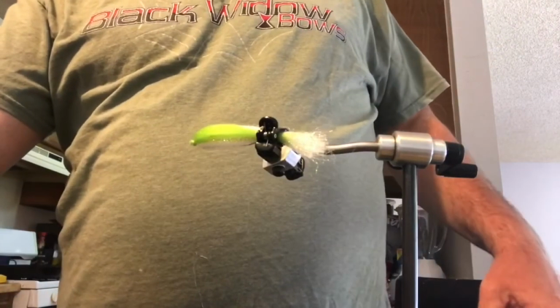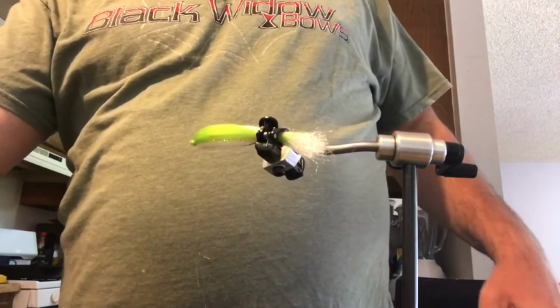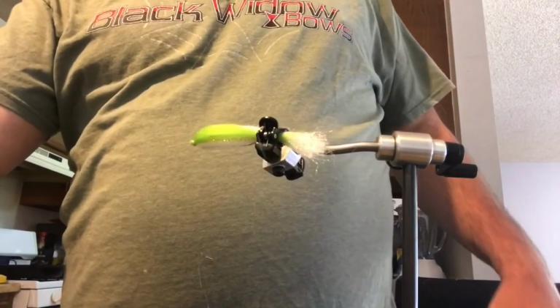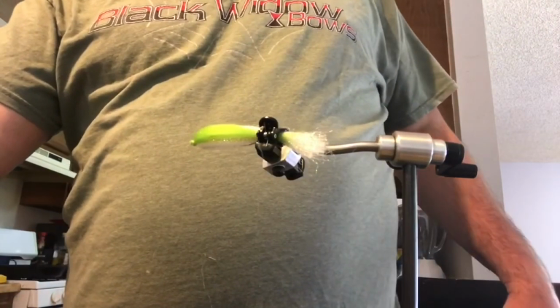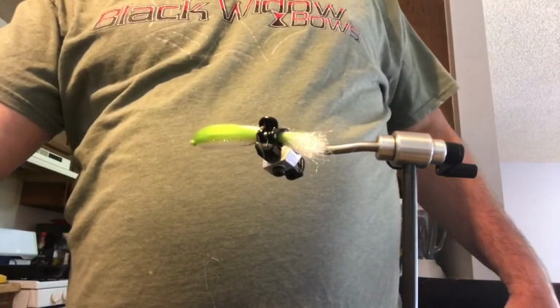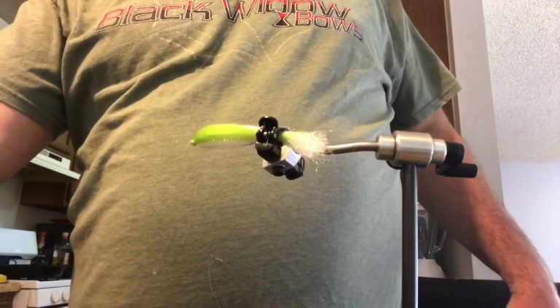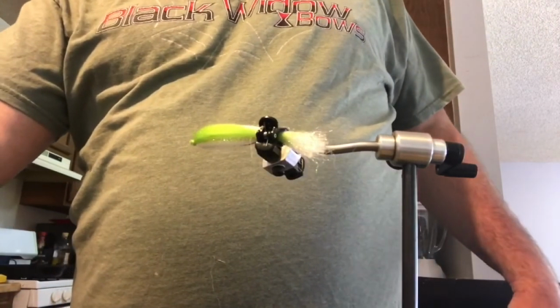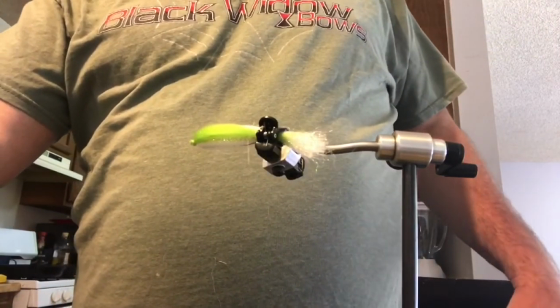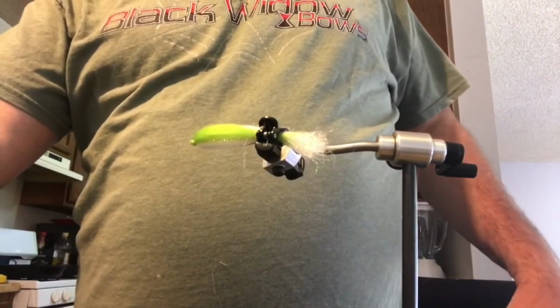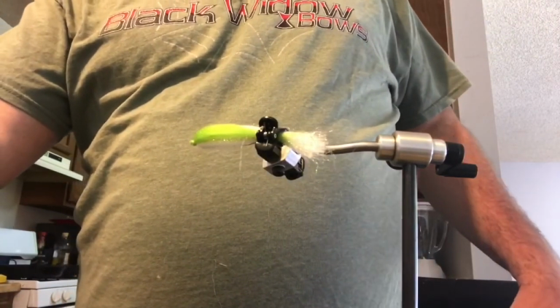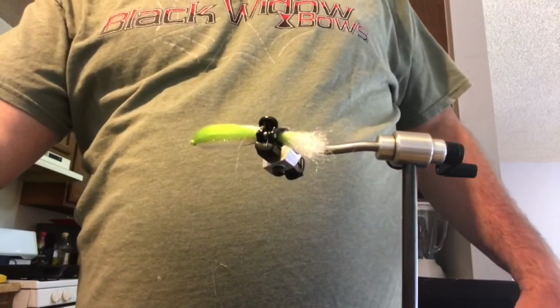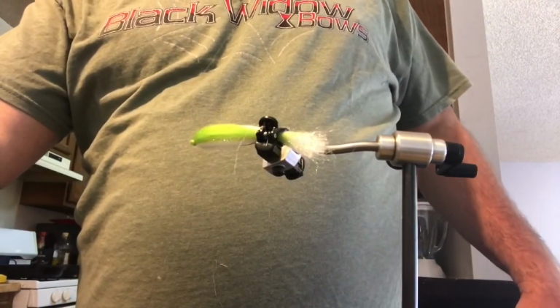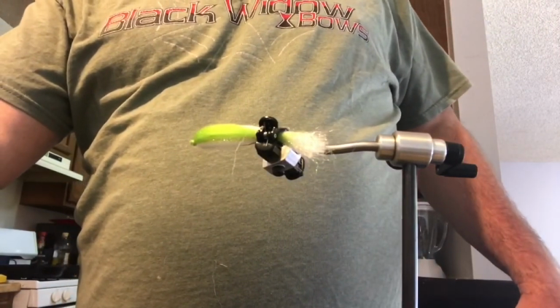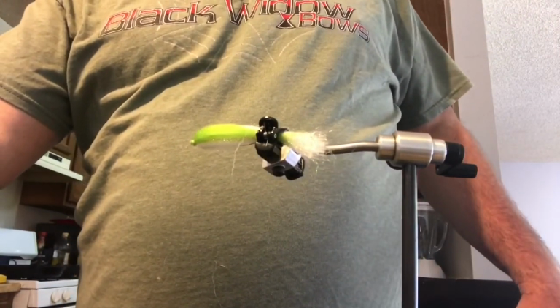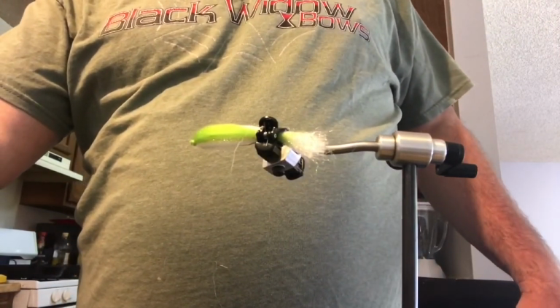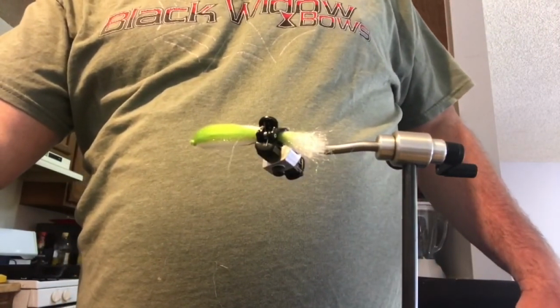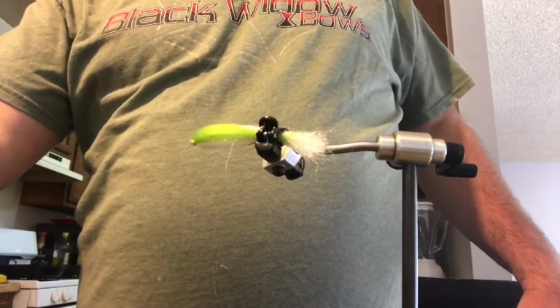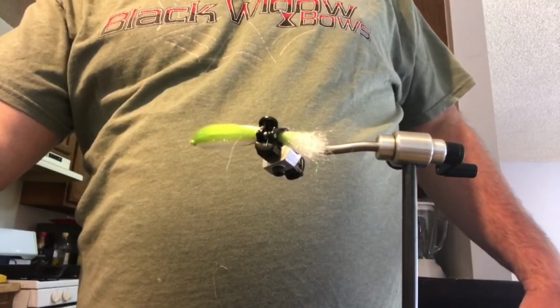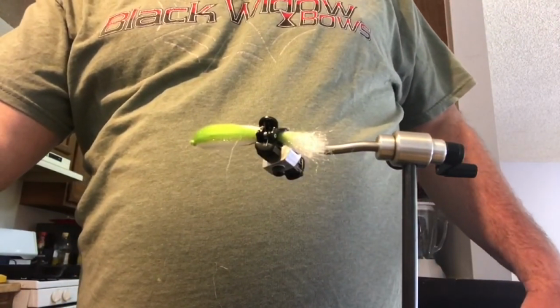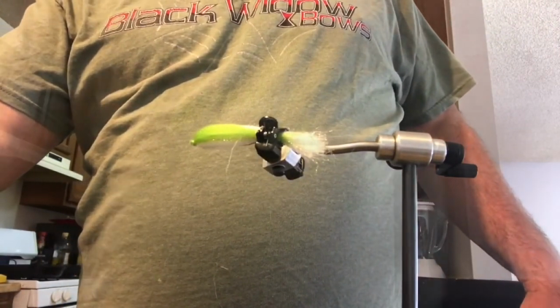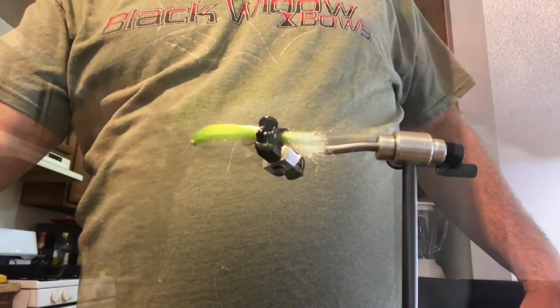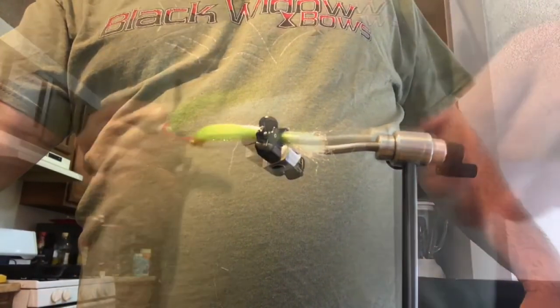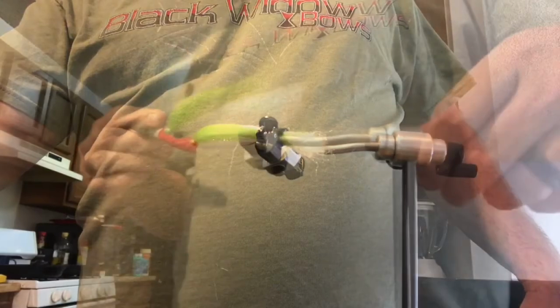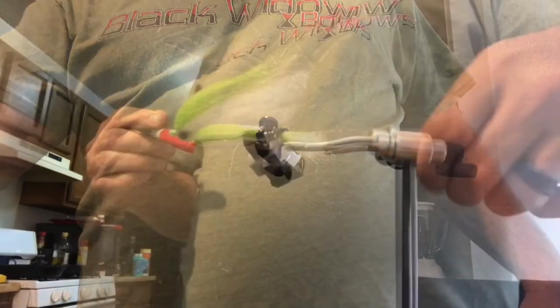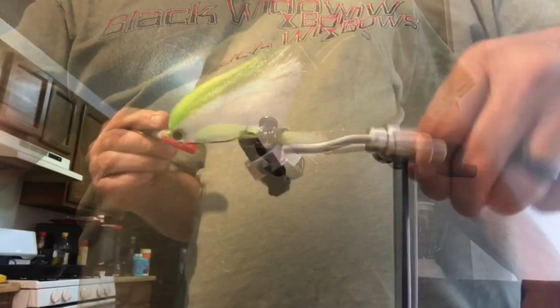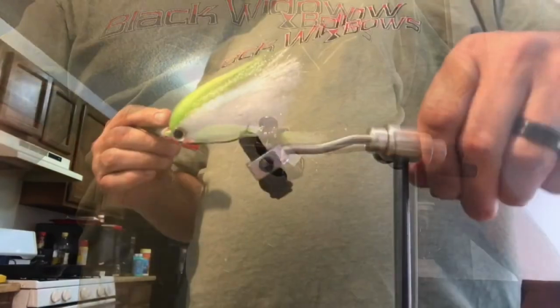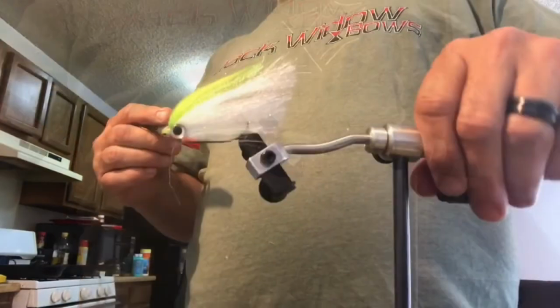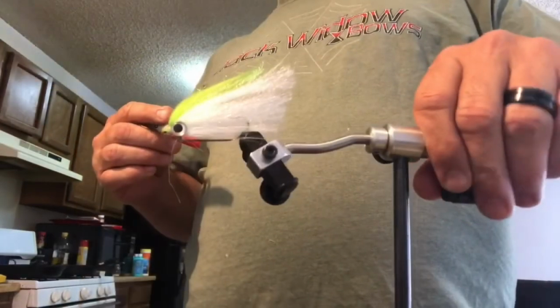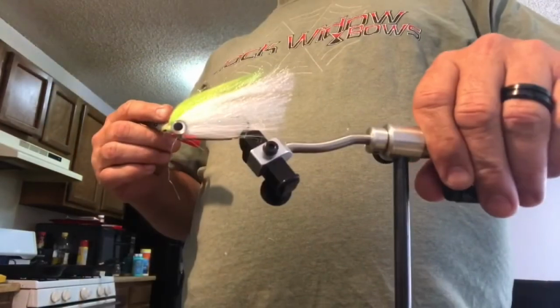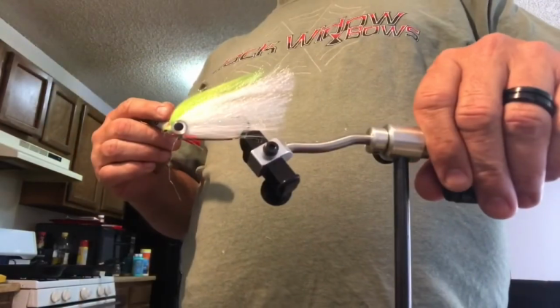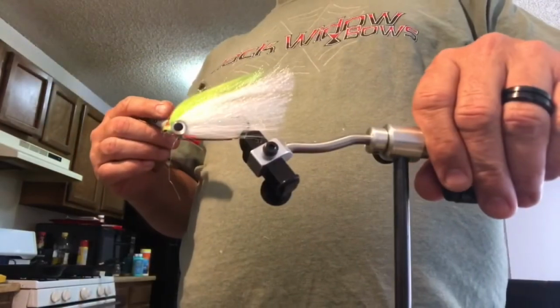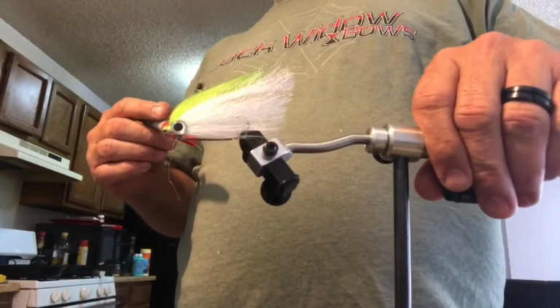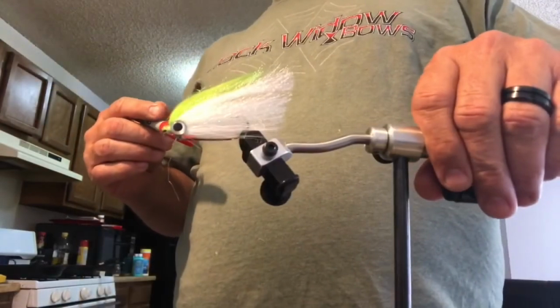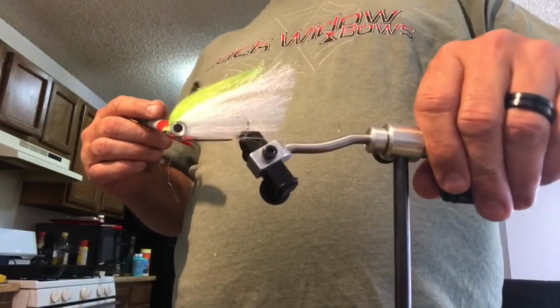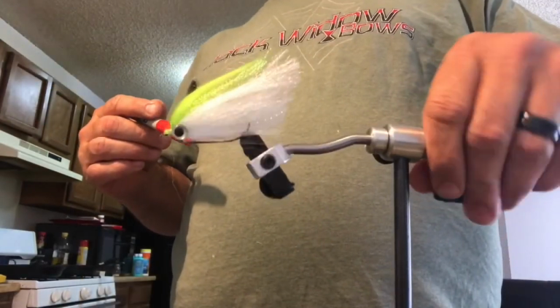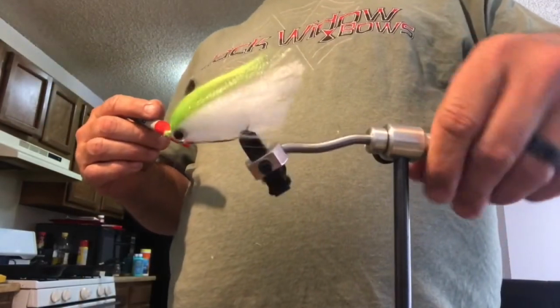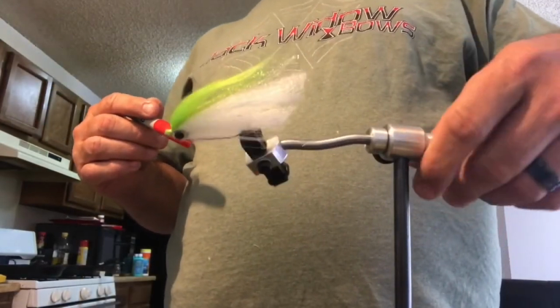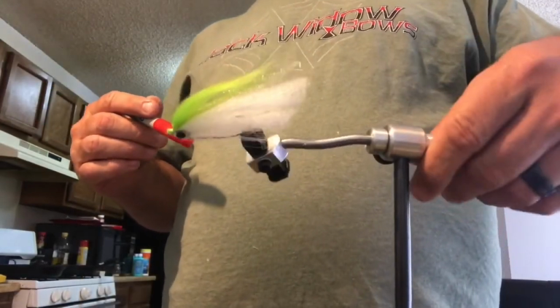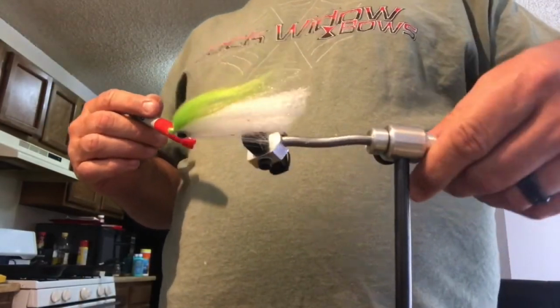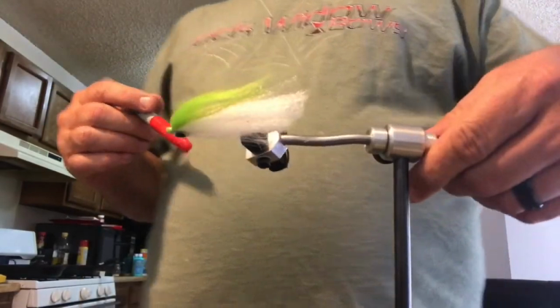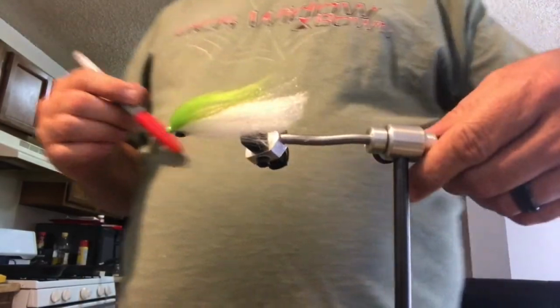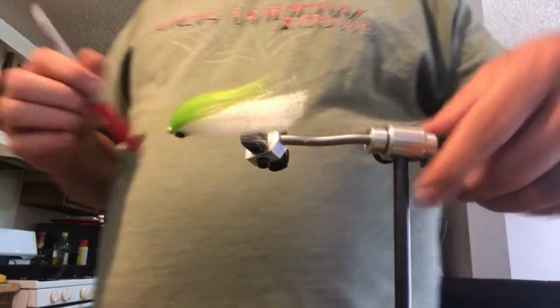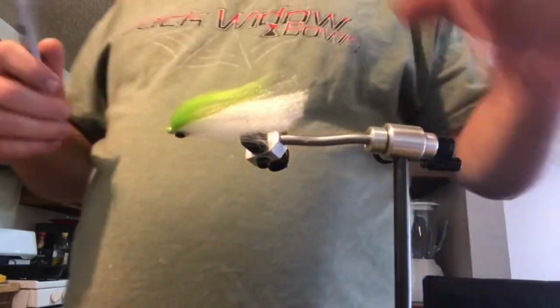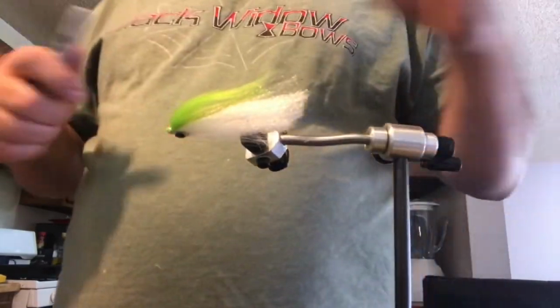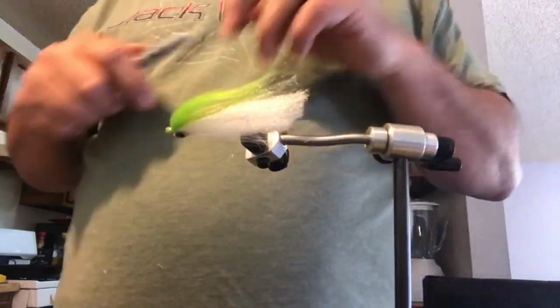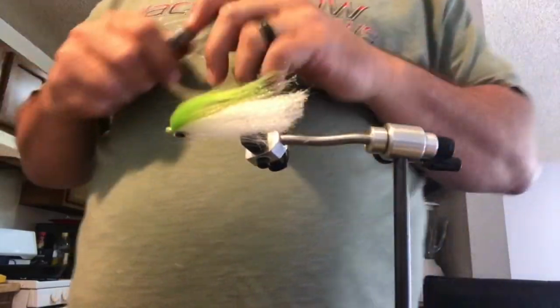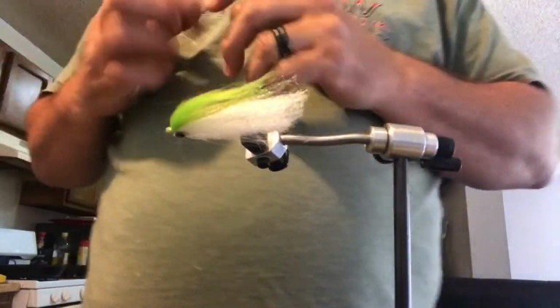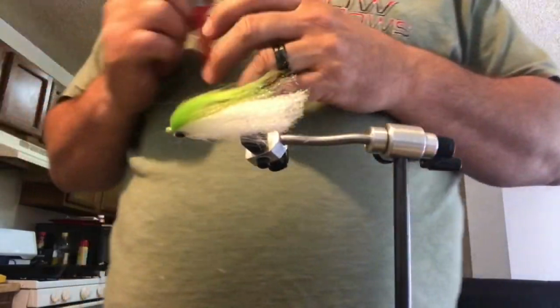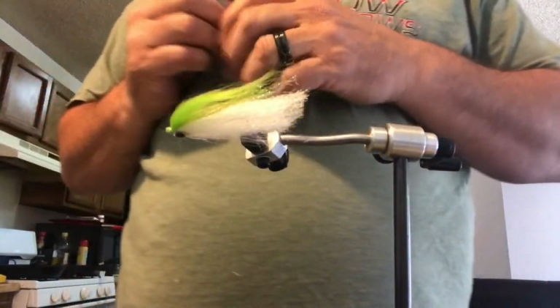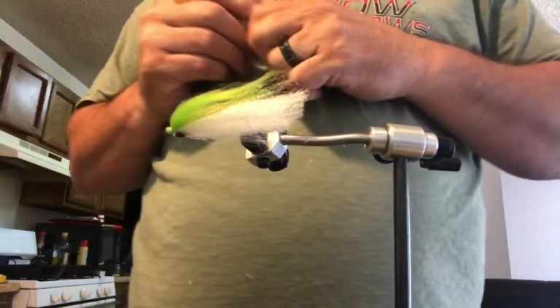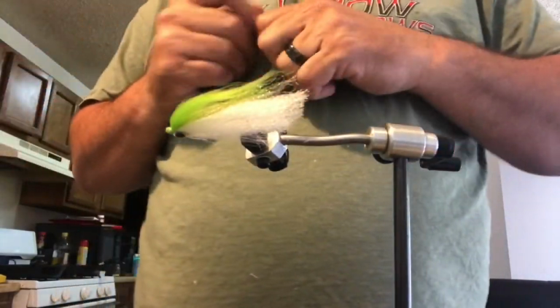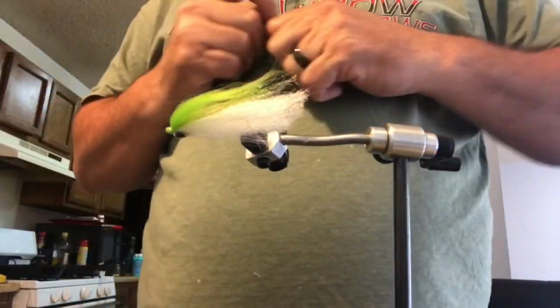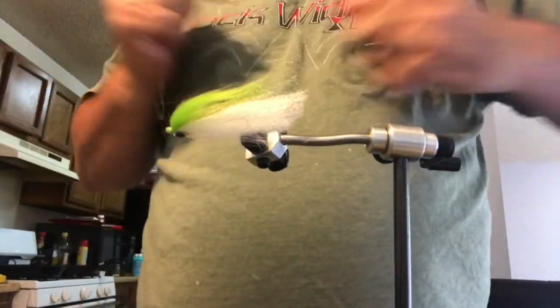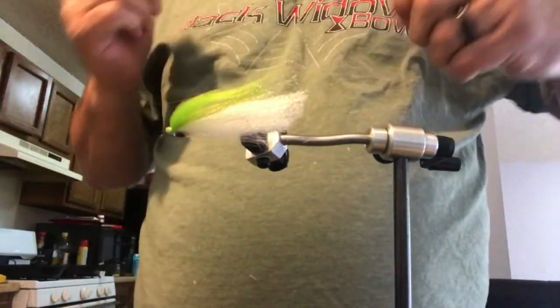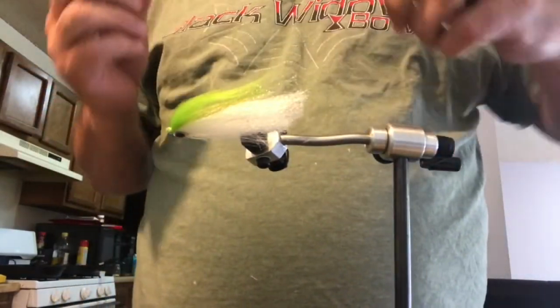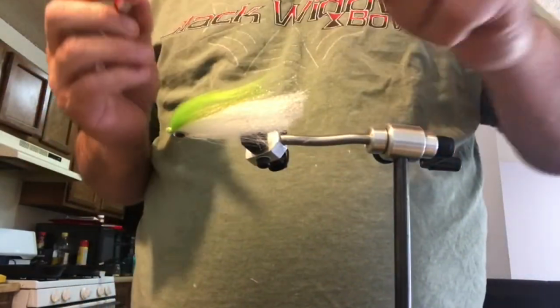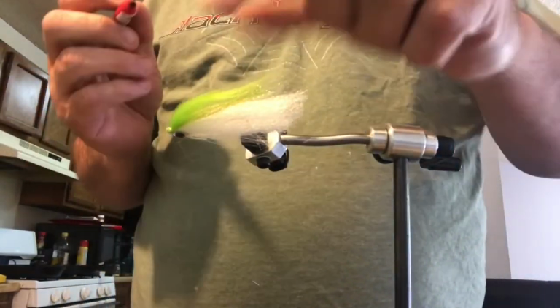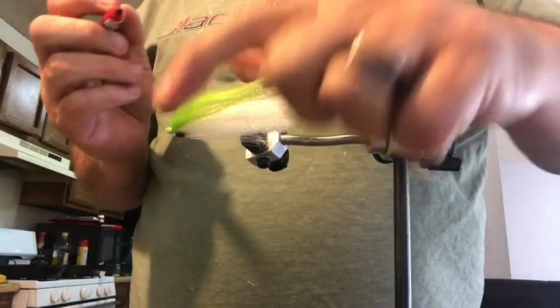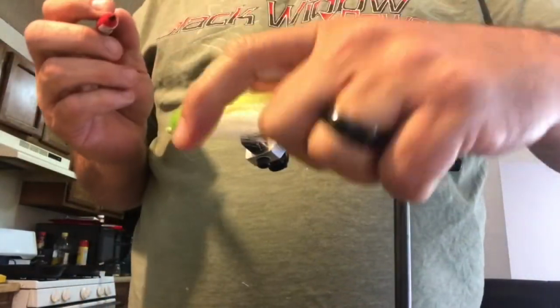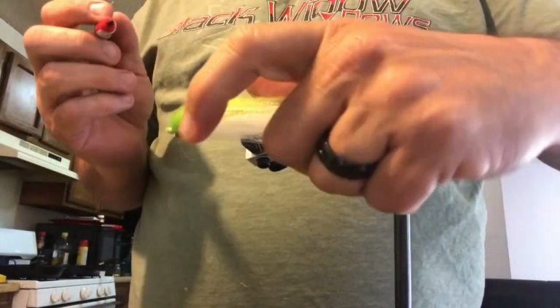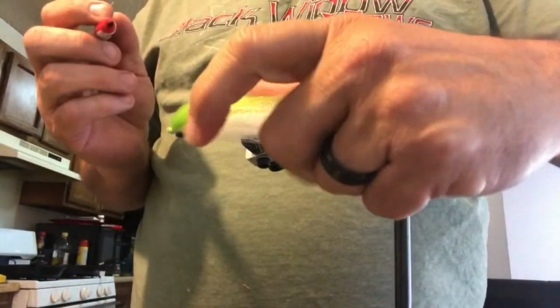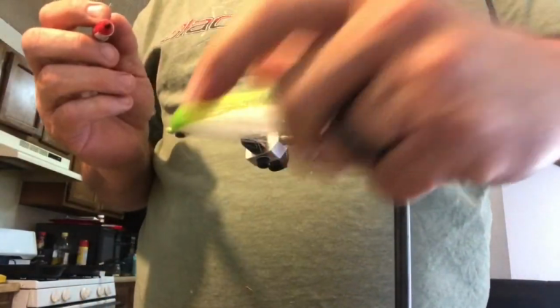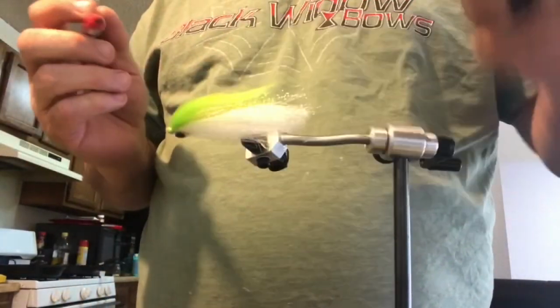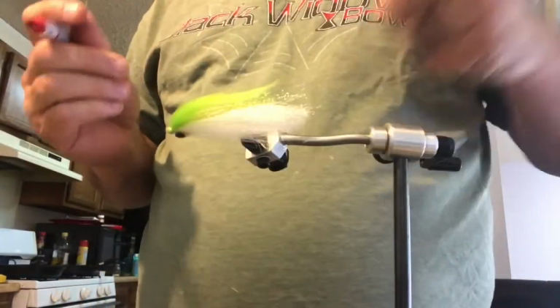I don't need to film while I'm gluing the eyes. The eyes are on, so let's do some gill plates here.